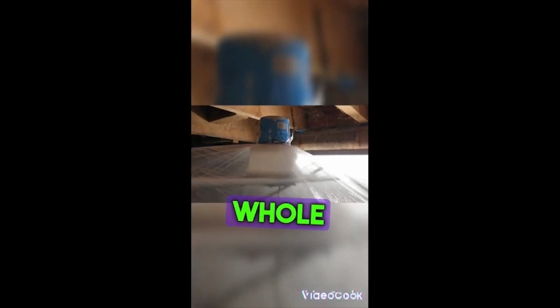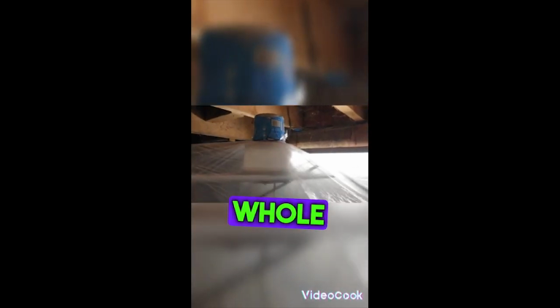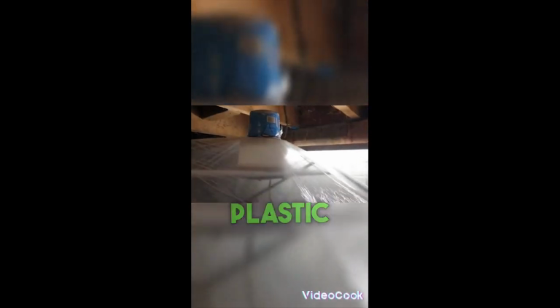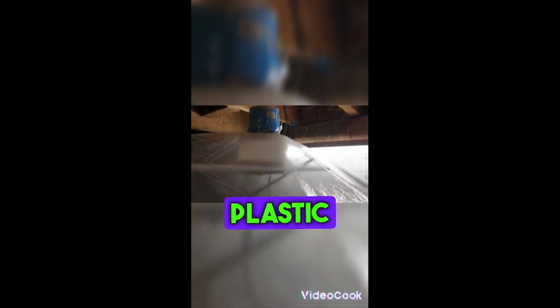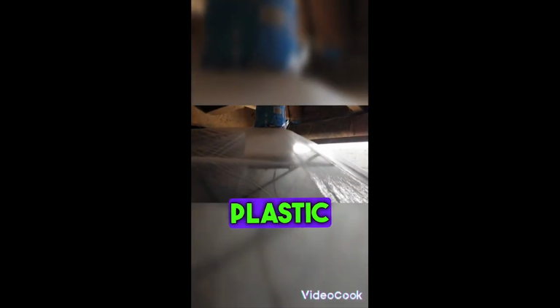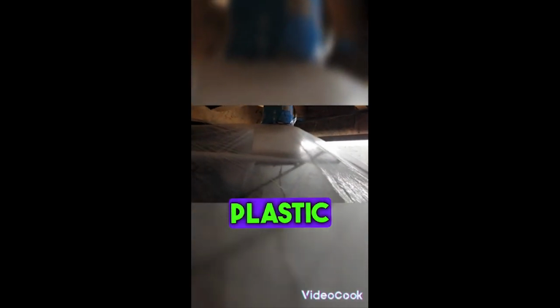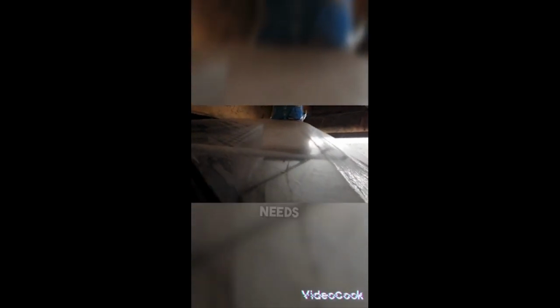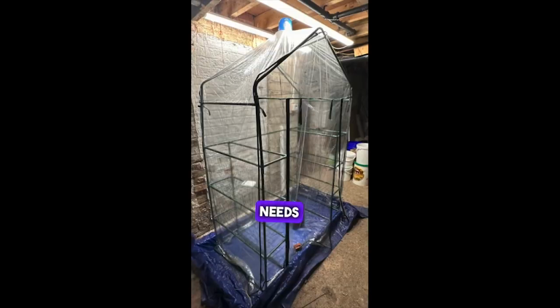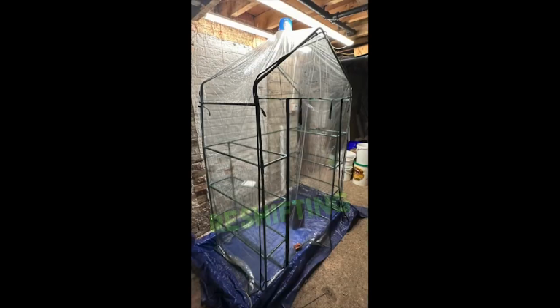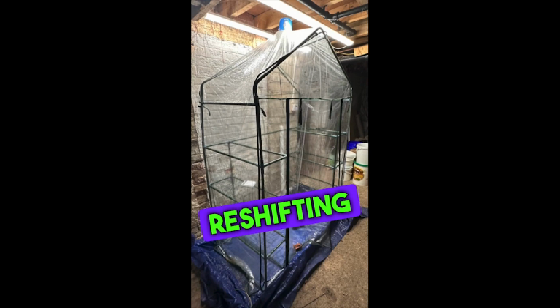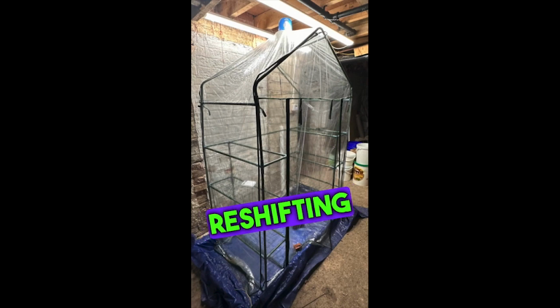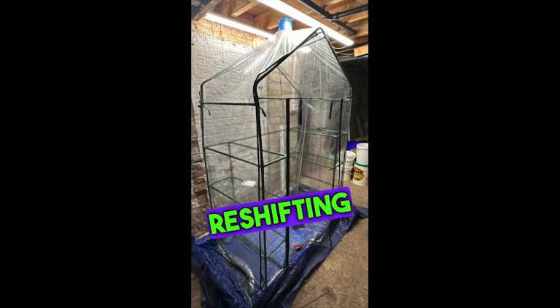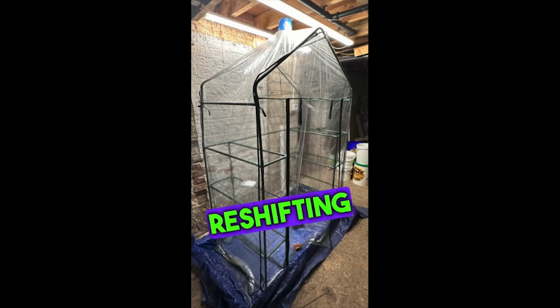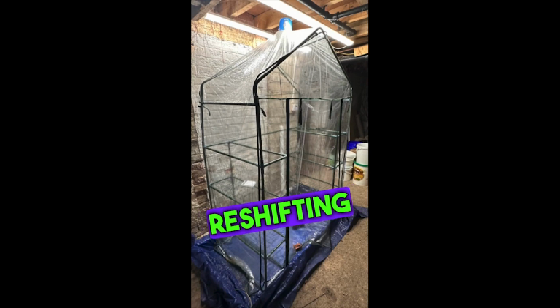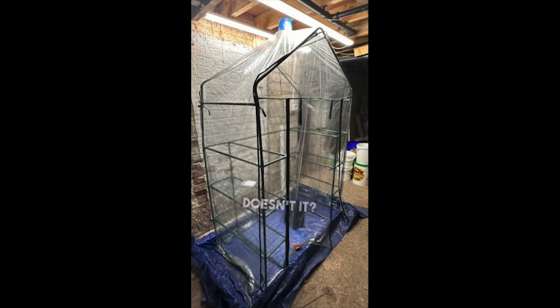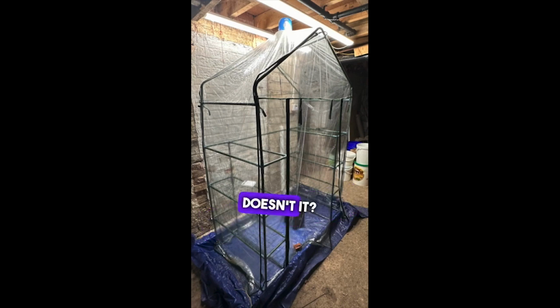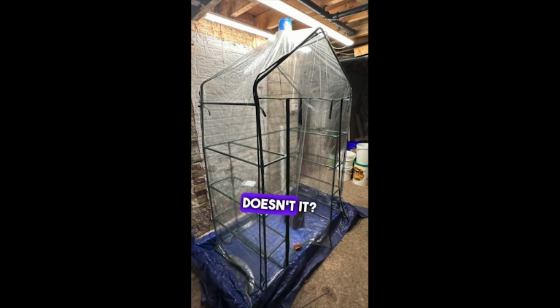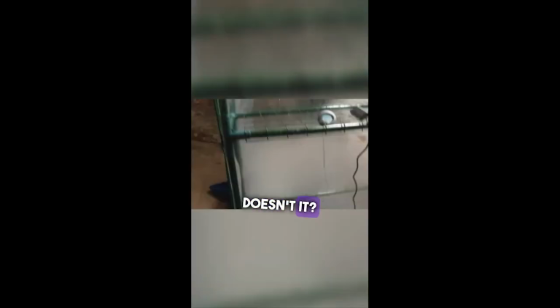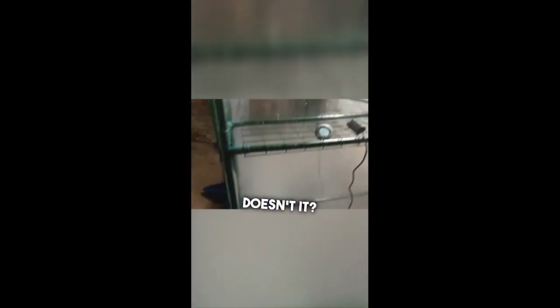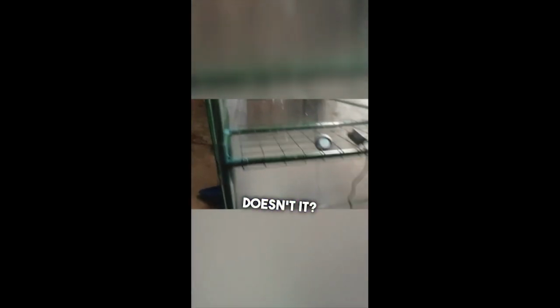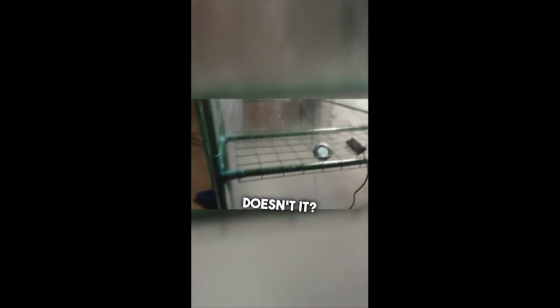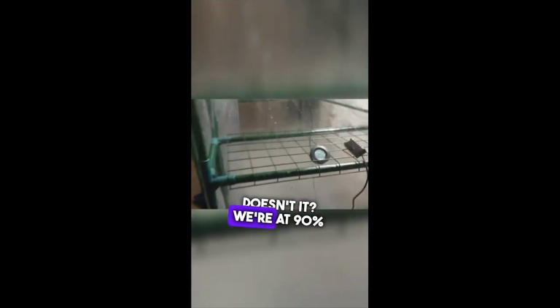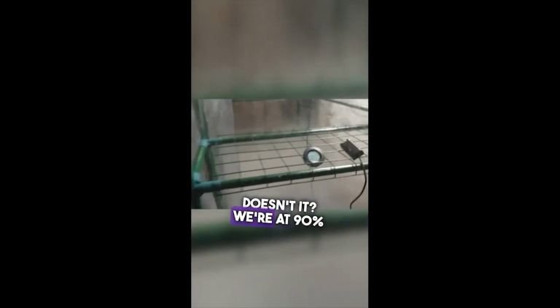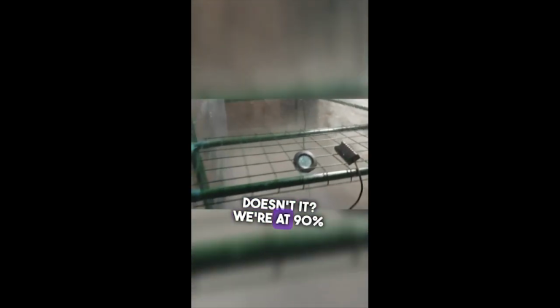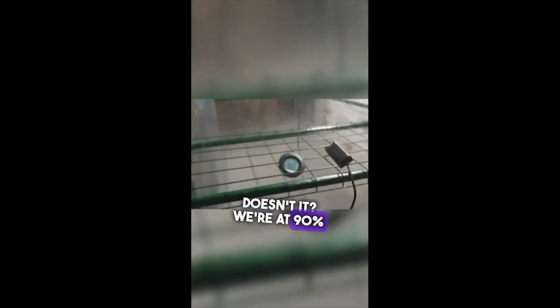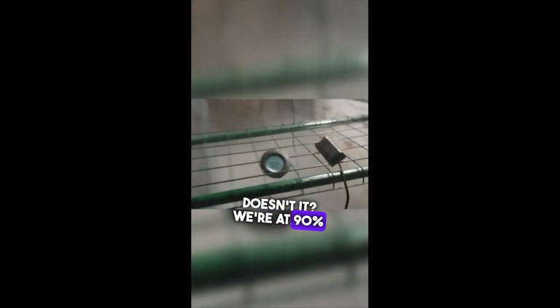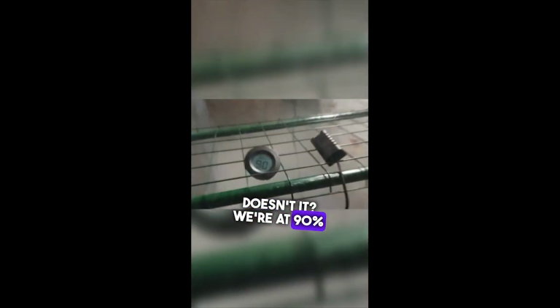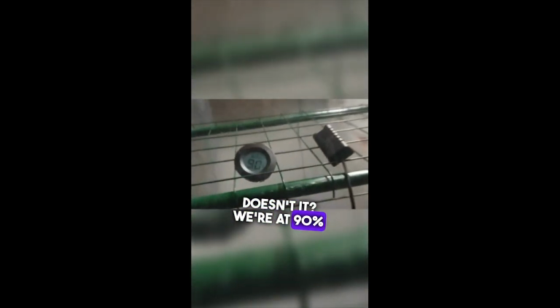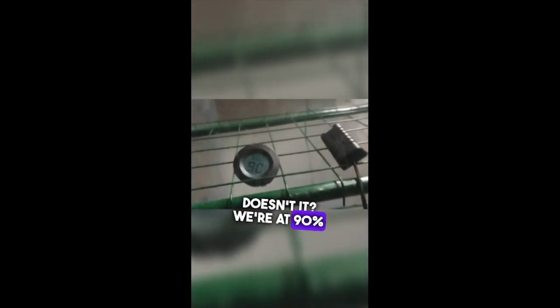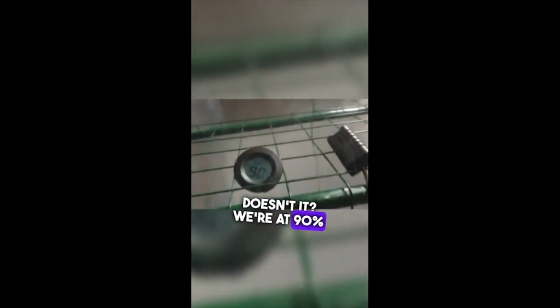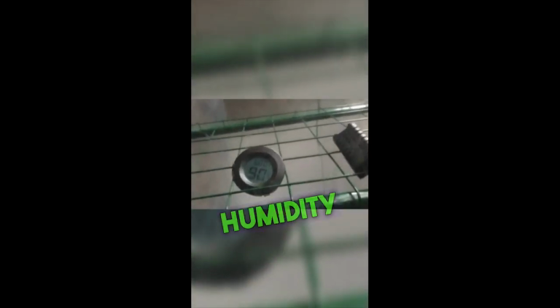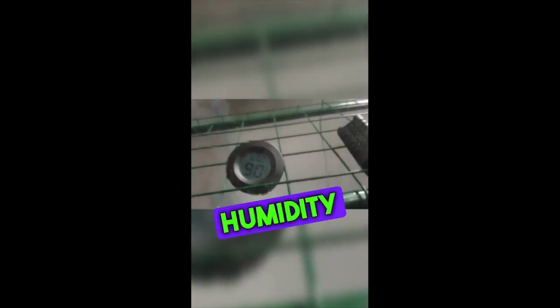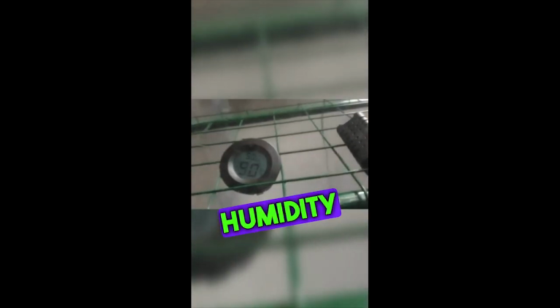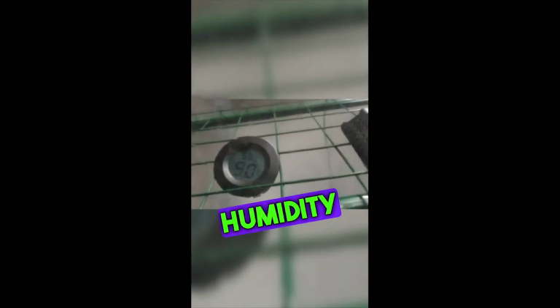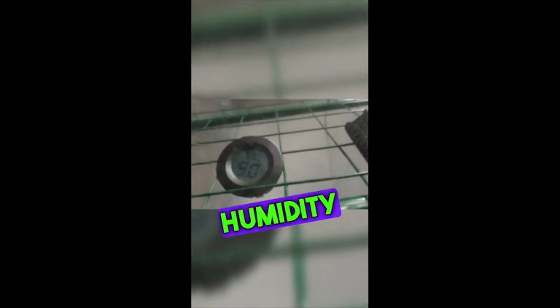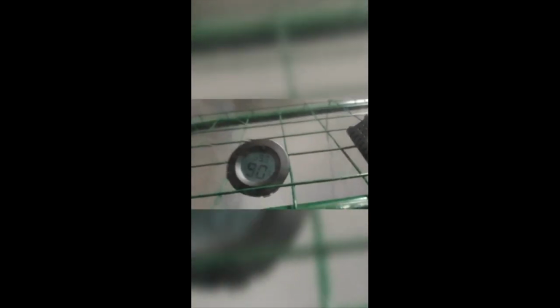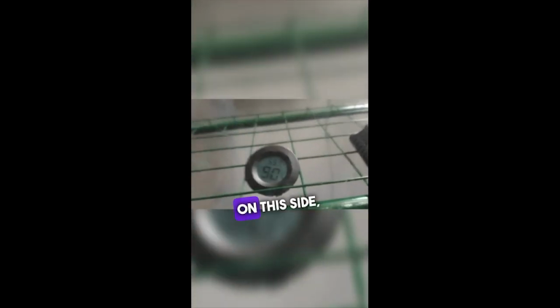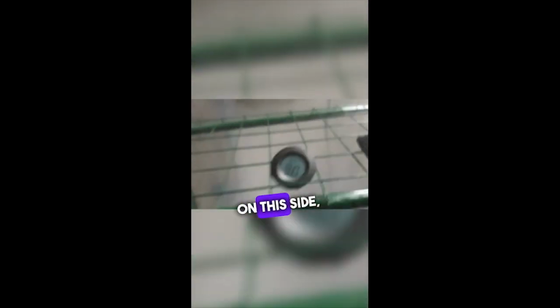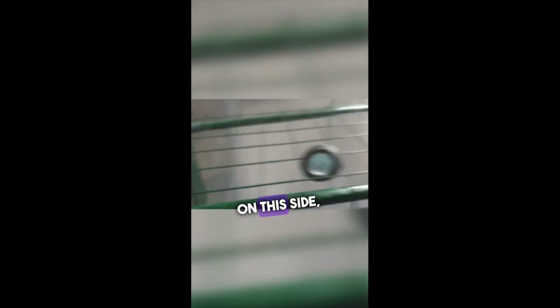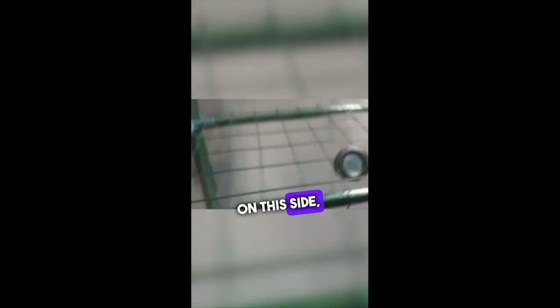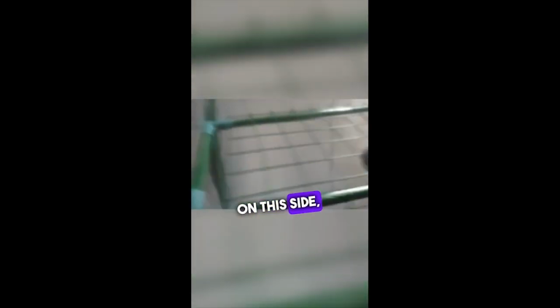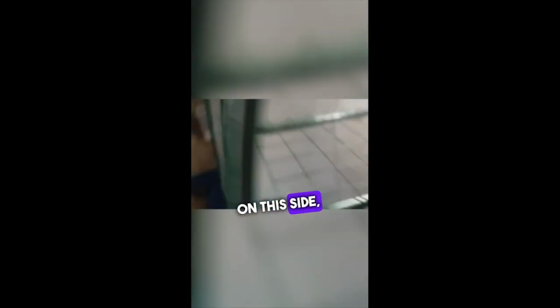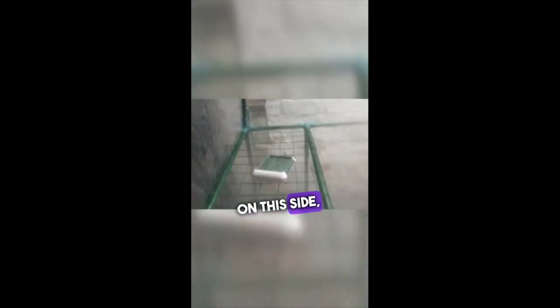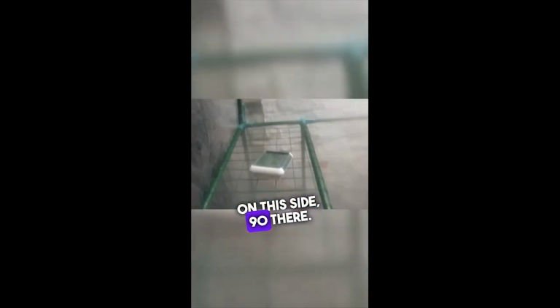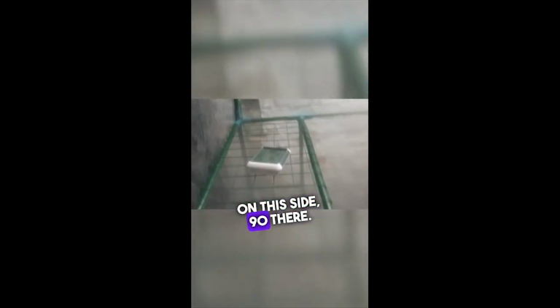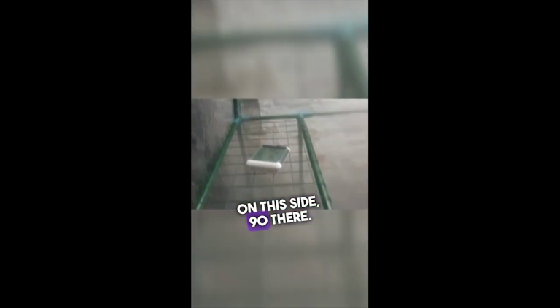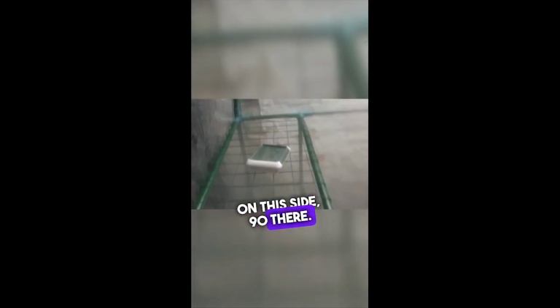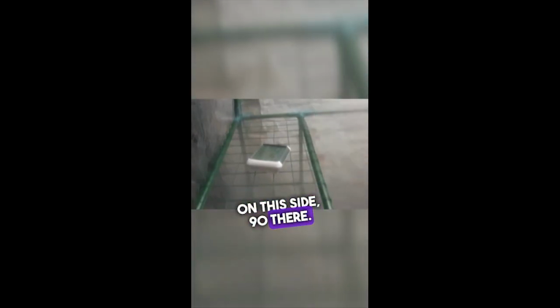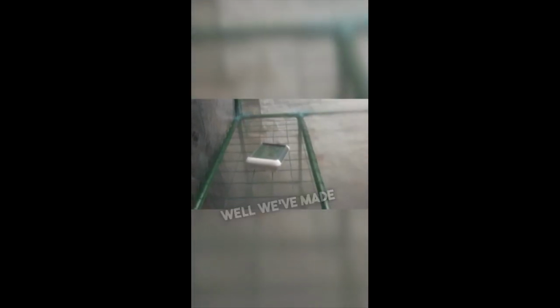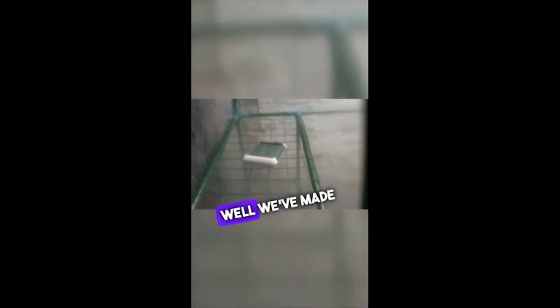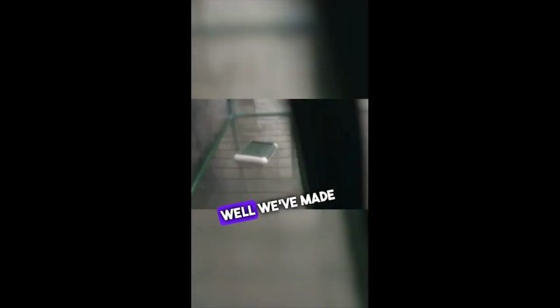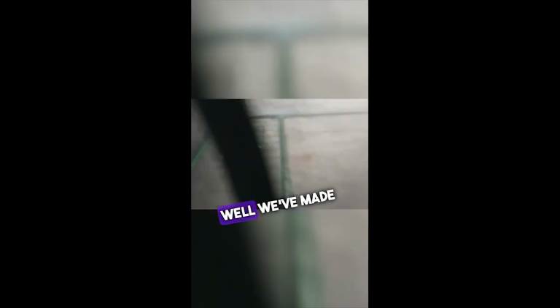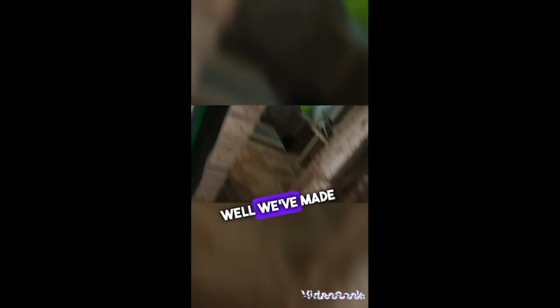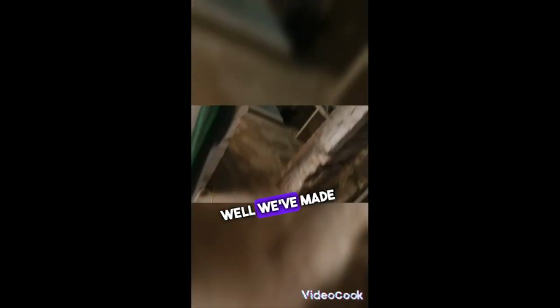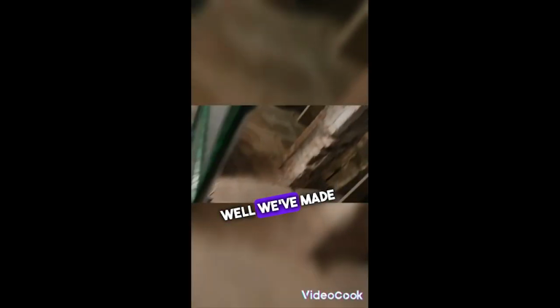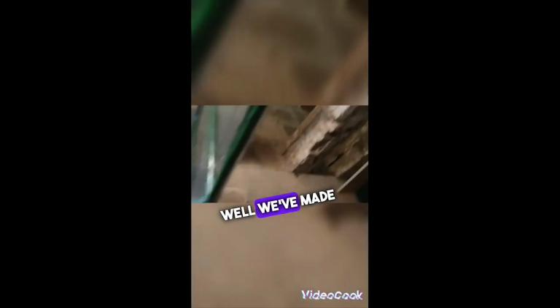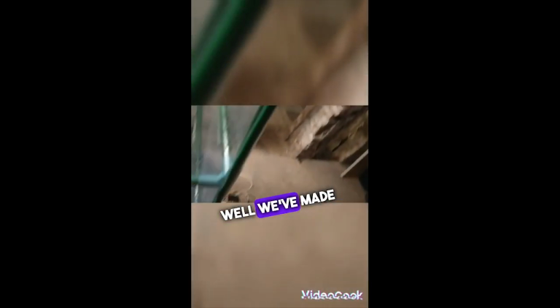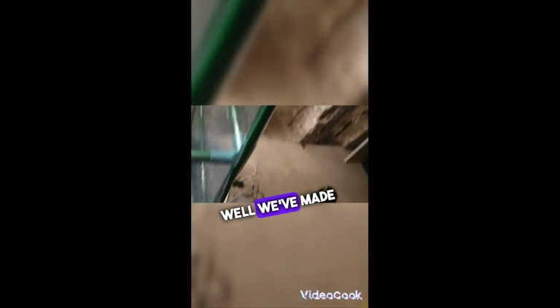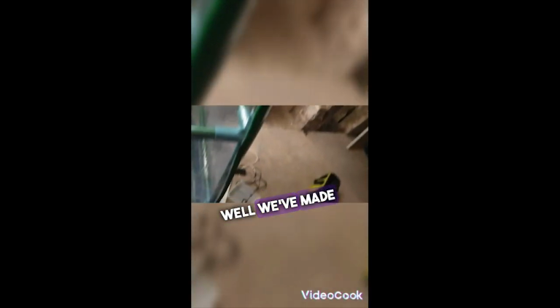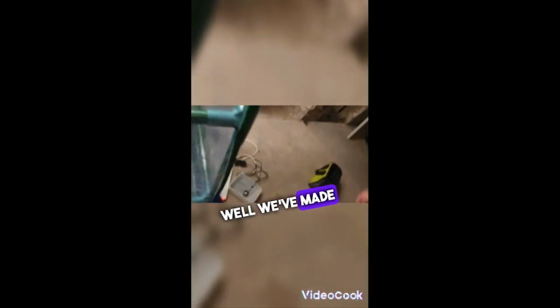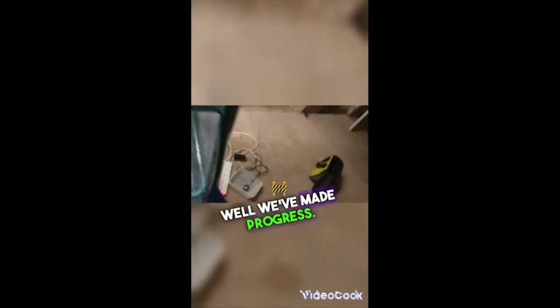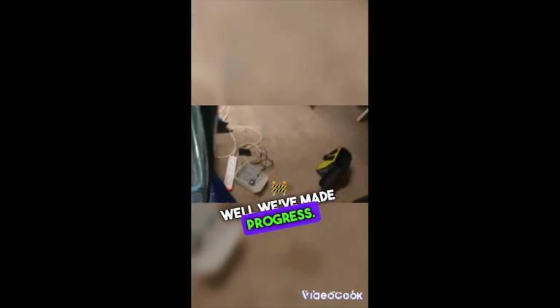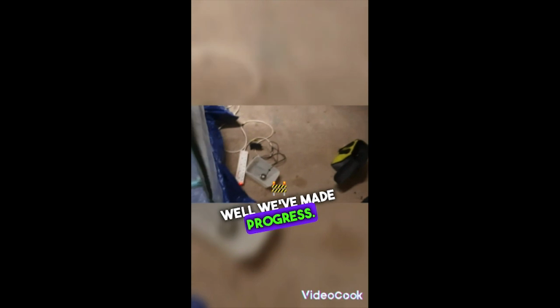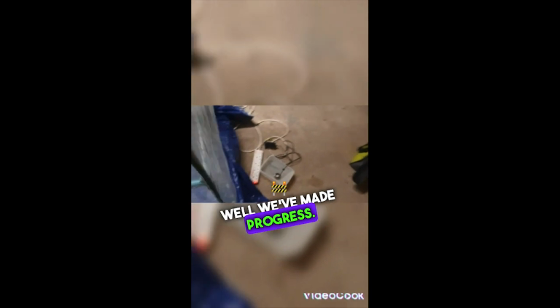The whole plastic needs repositioning. We're at 90% humidity on this side, 90 there as well. Well, we've made progress.